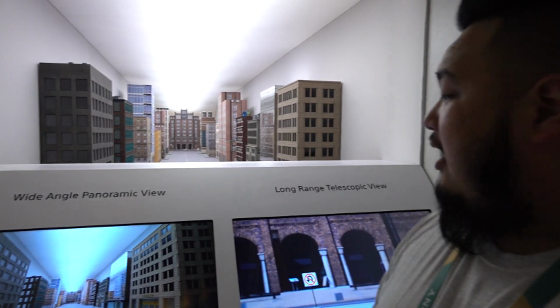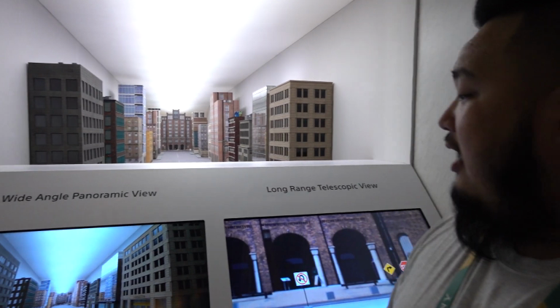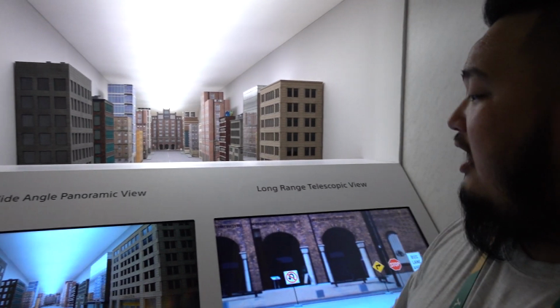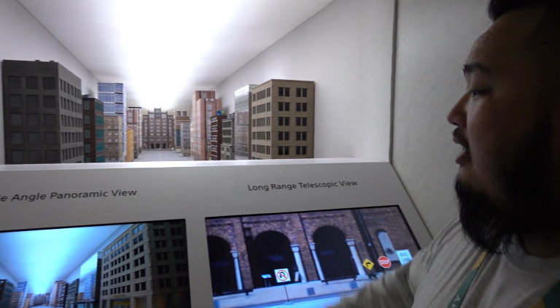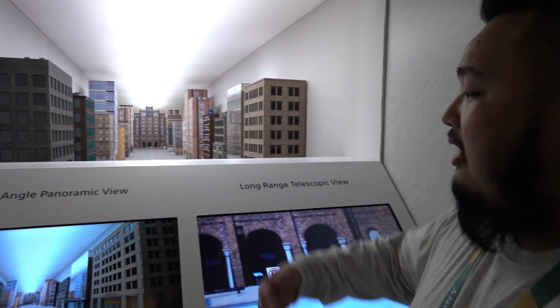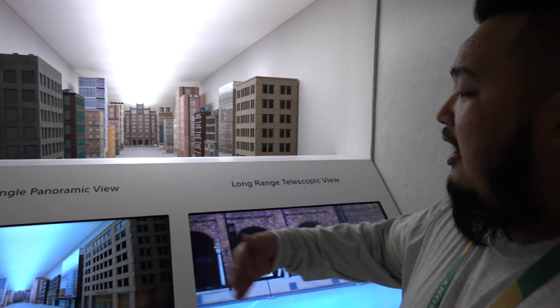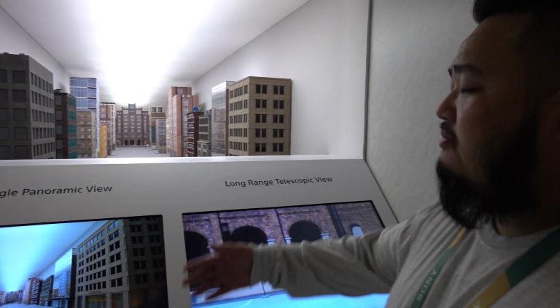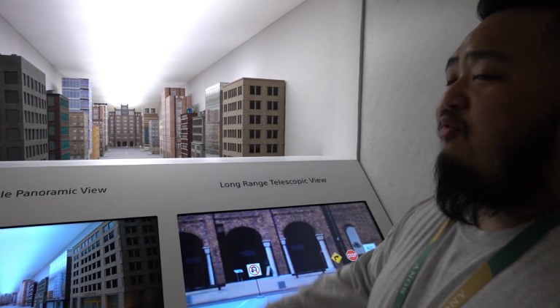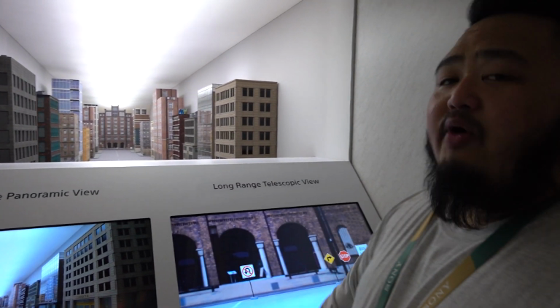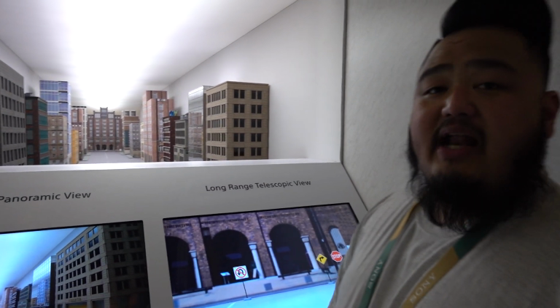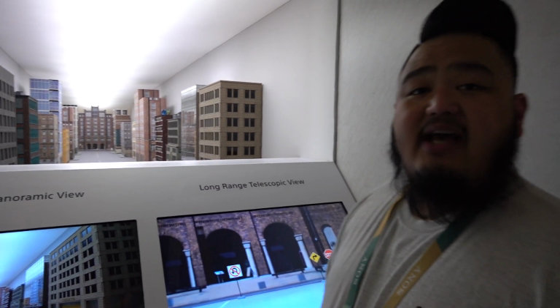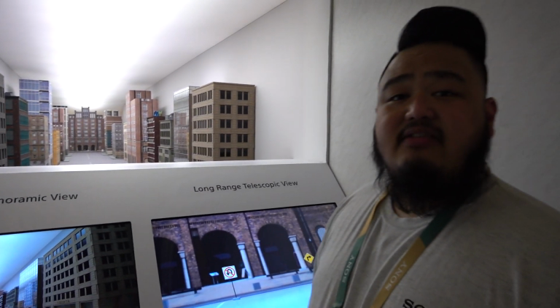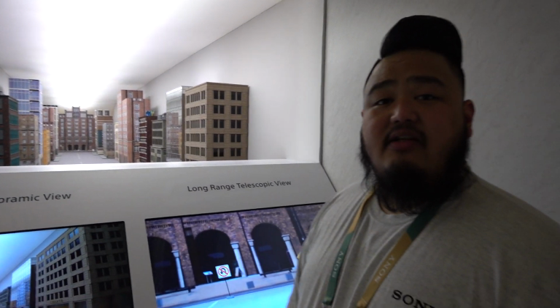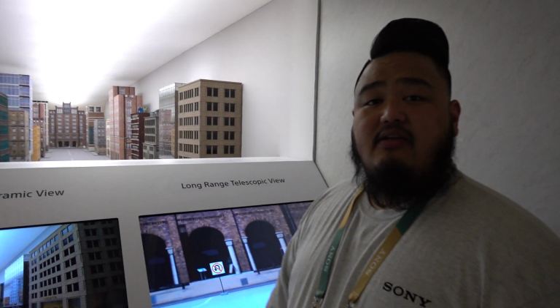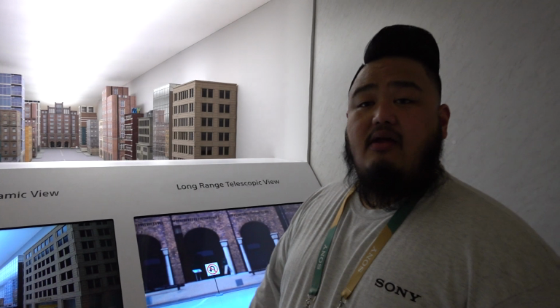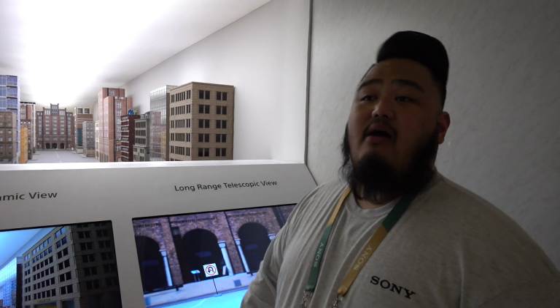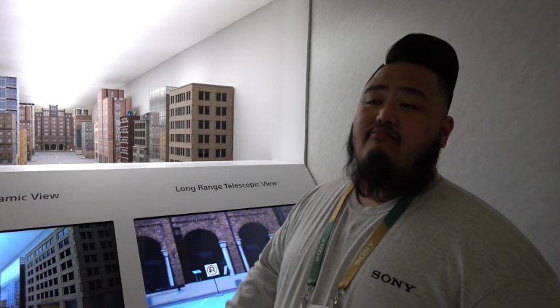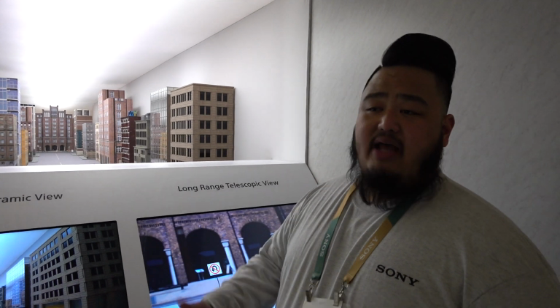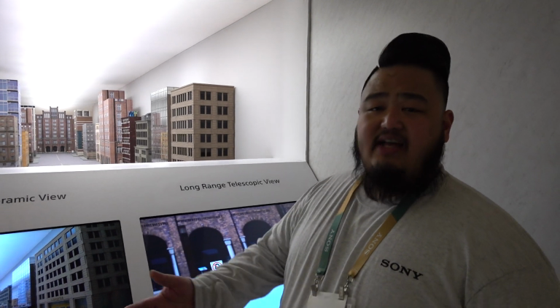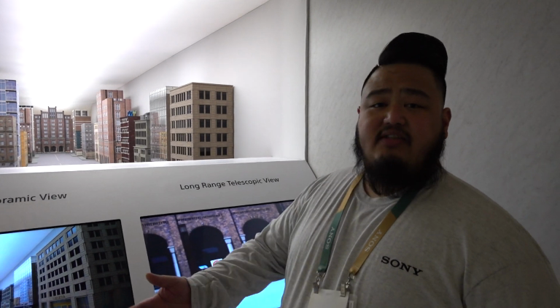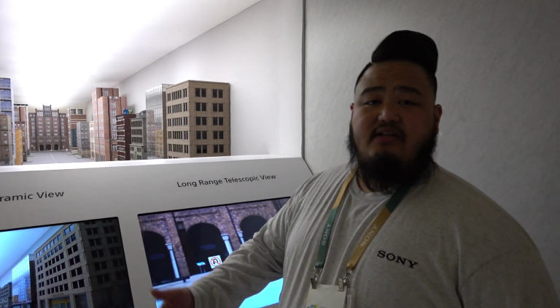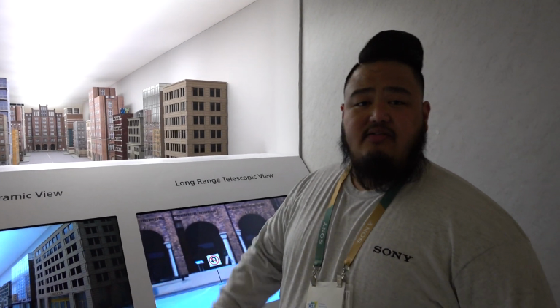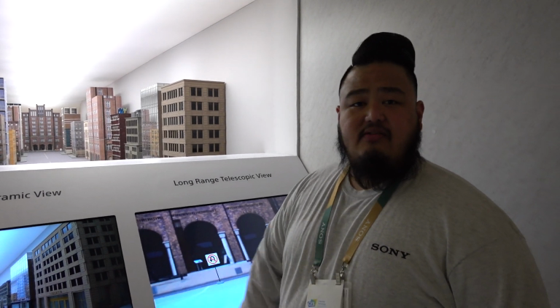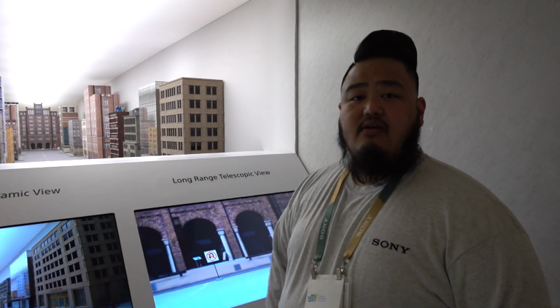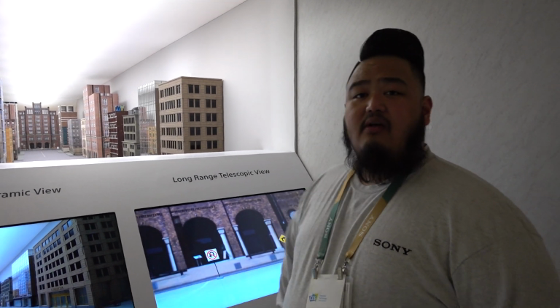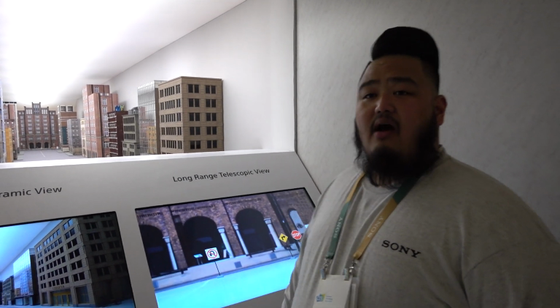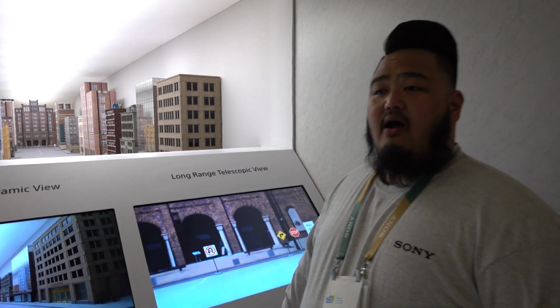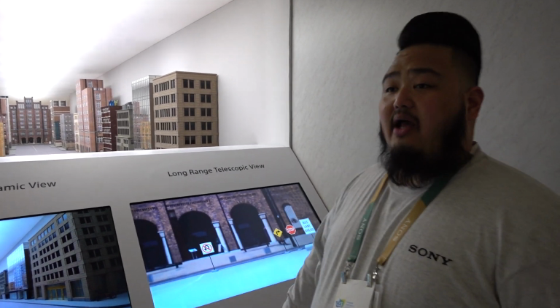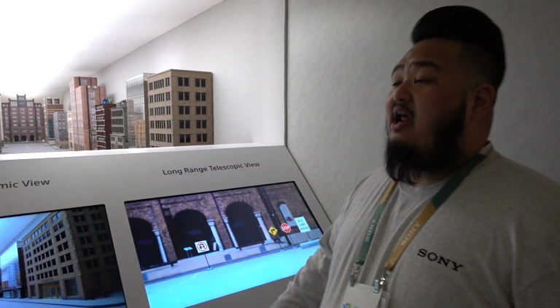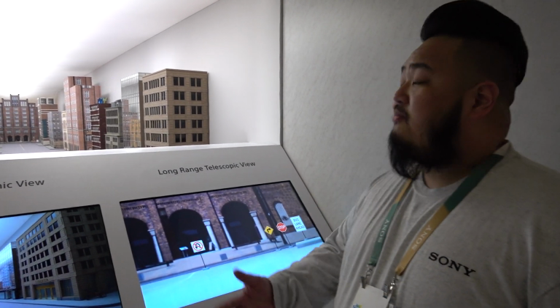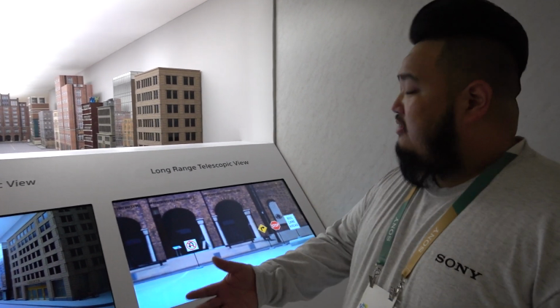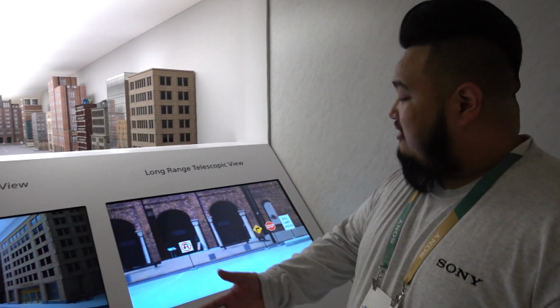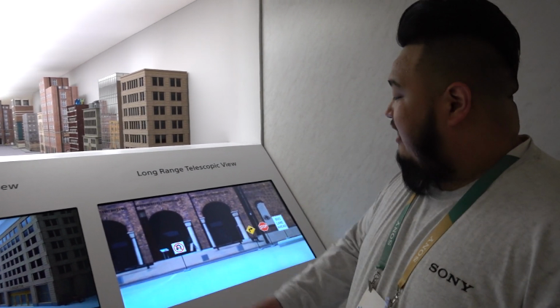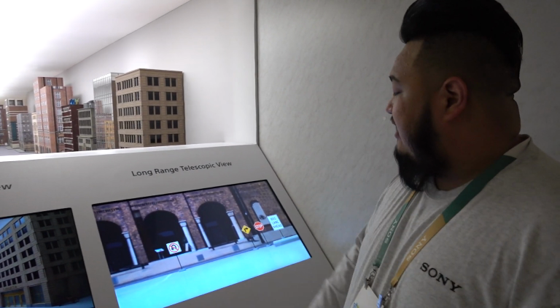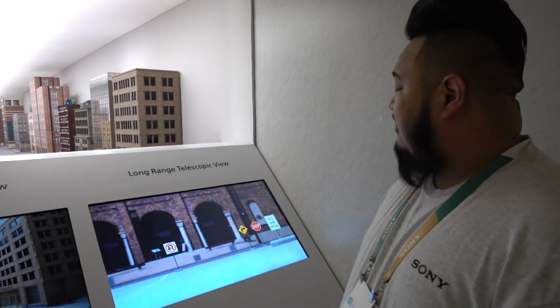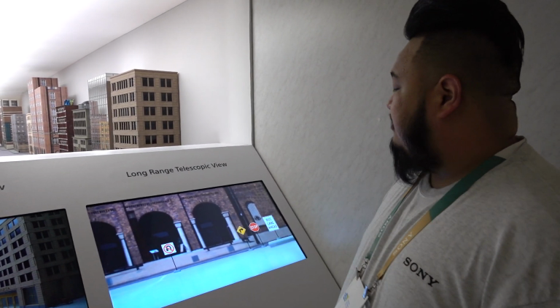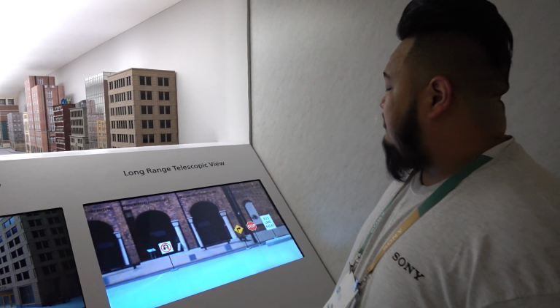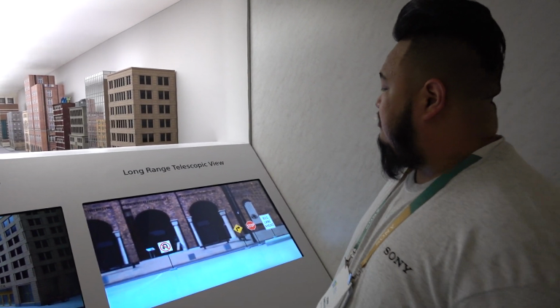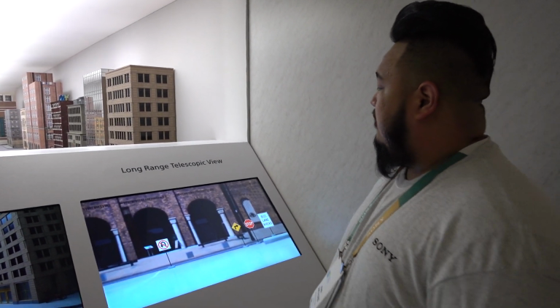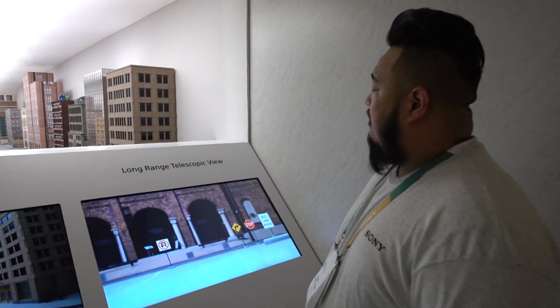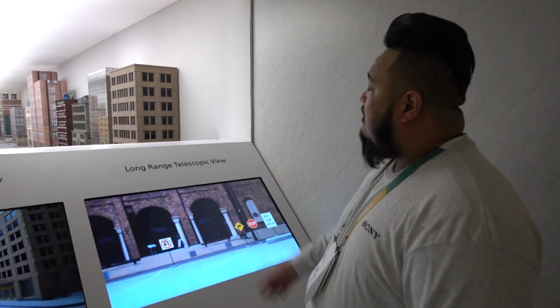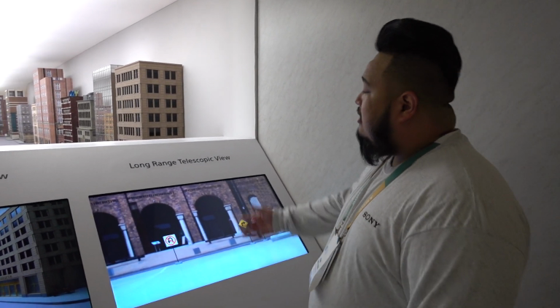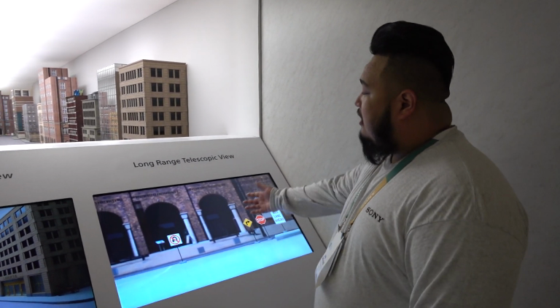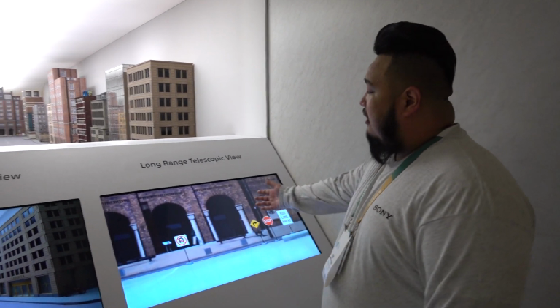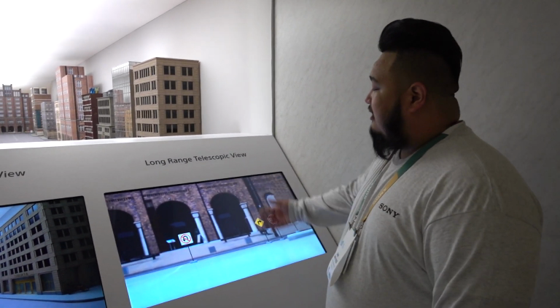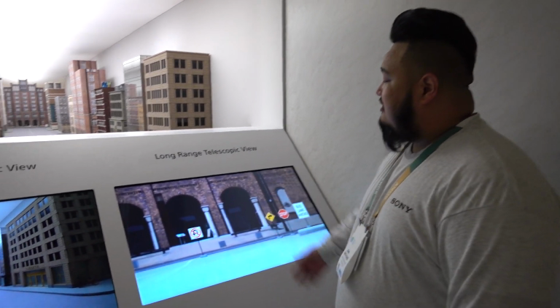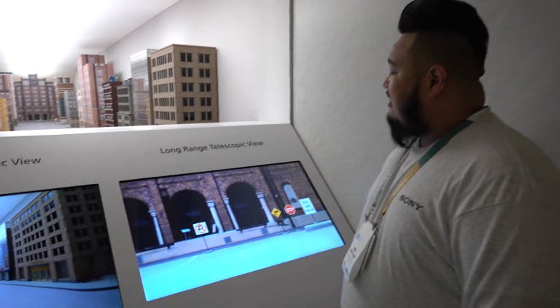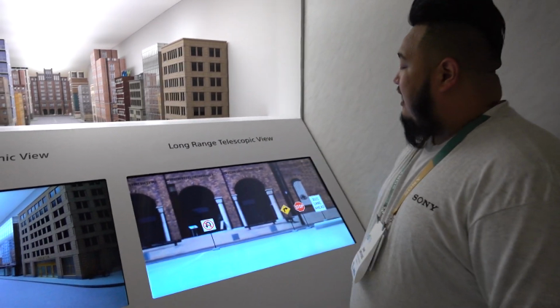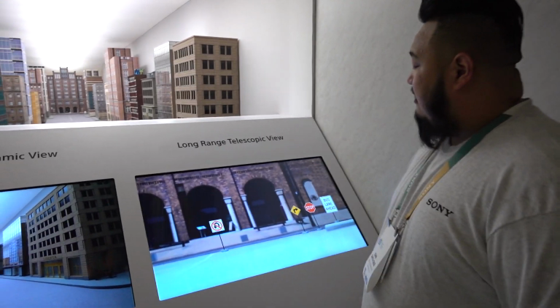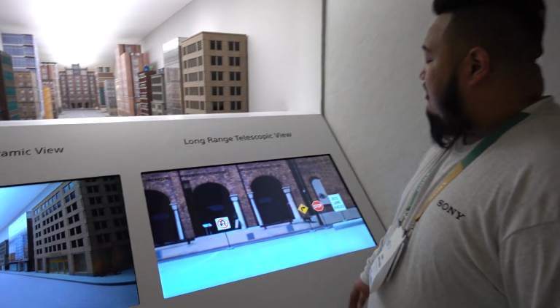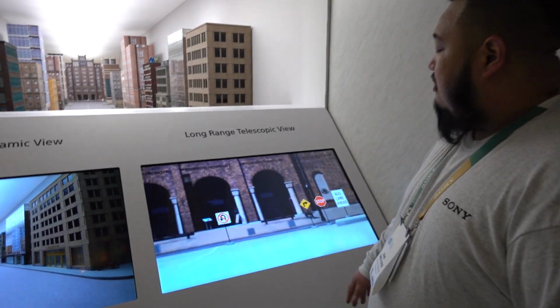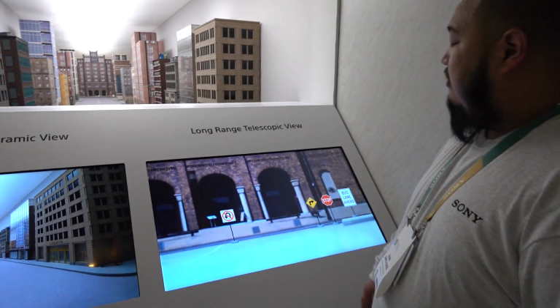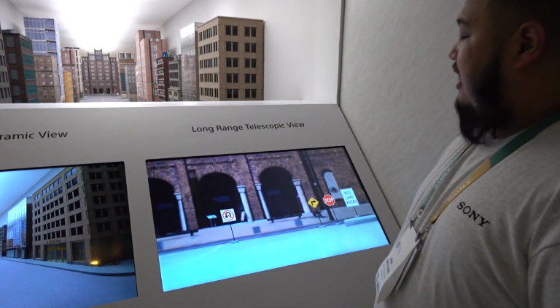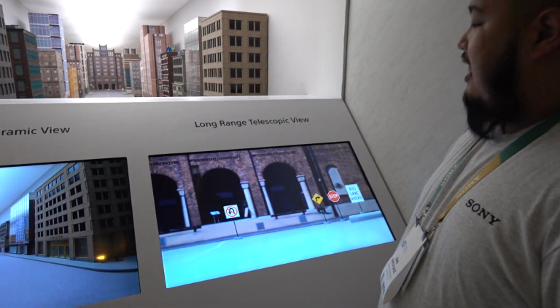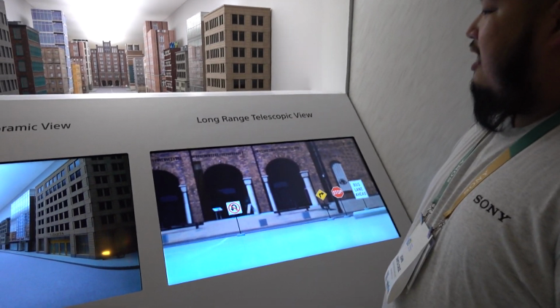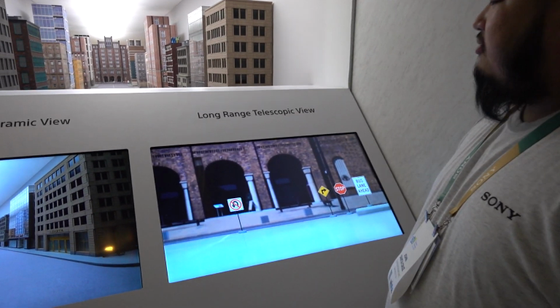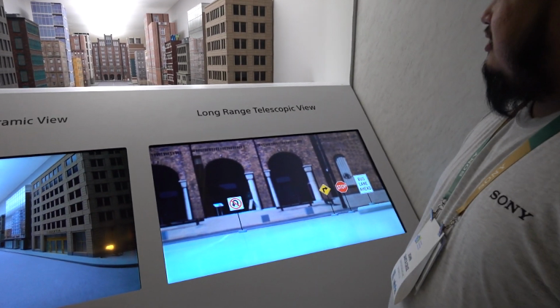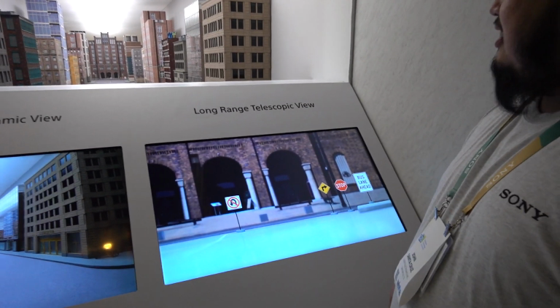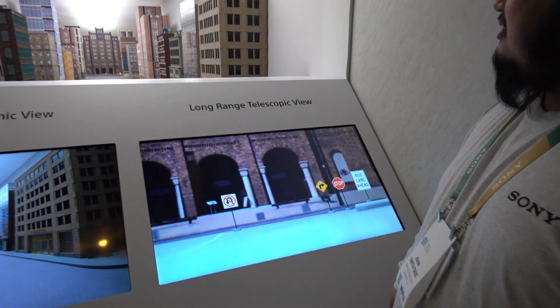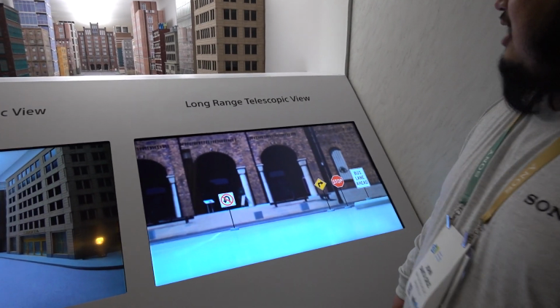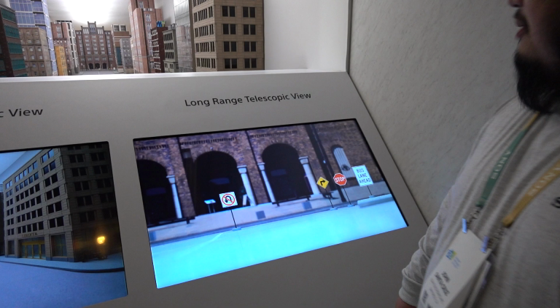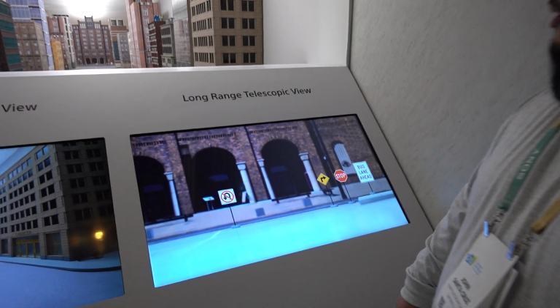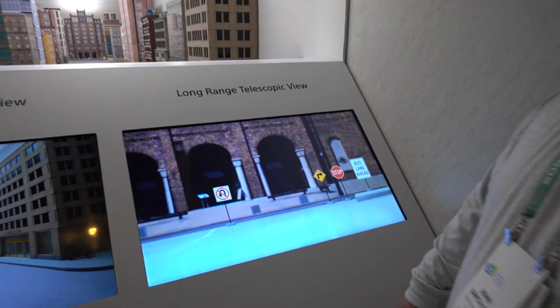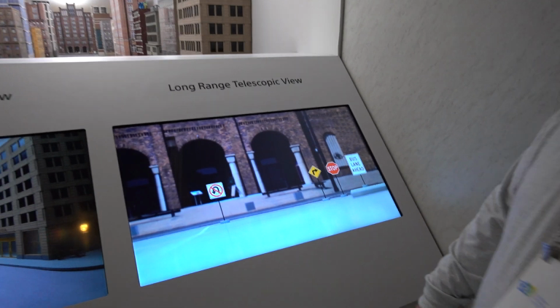It helps avoid accidents and helps detect accidents as well. Now on this side, we have the telescopic view.